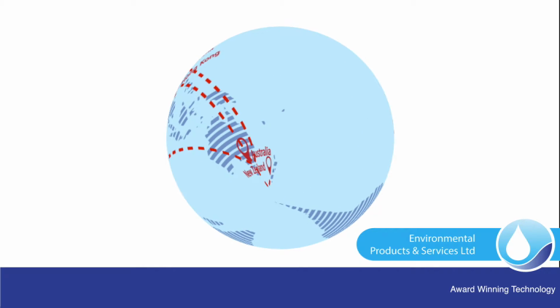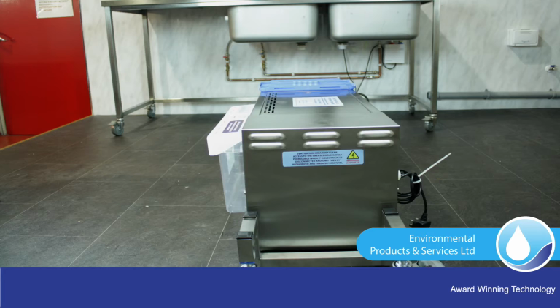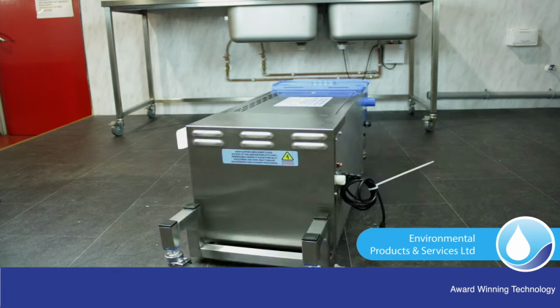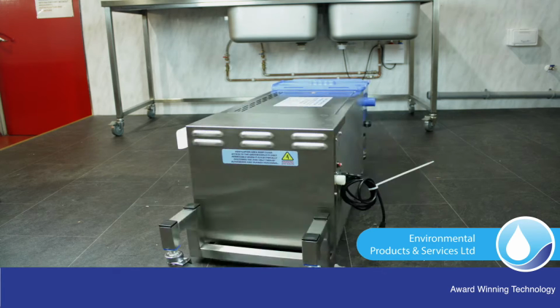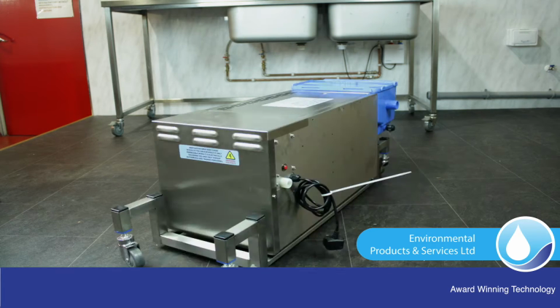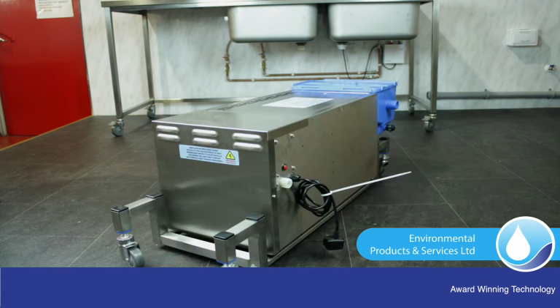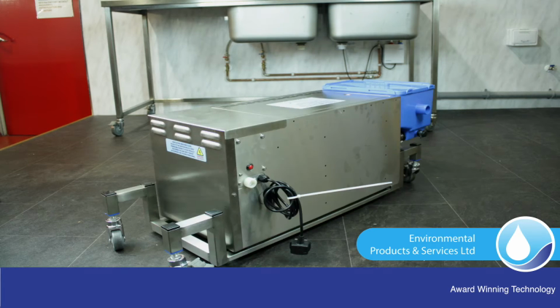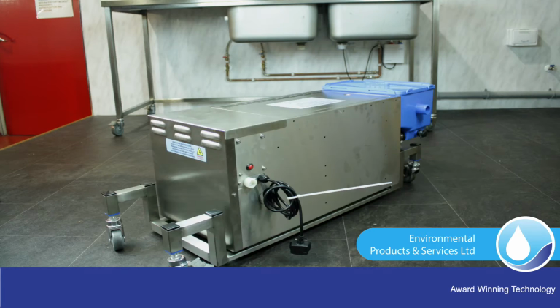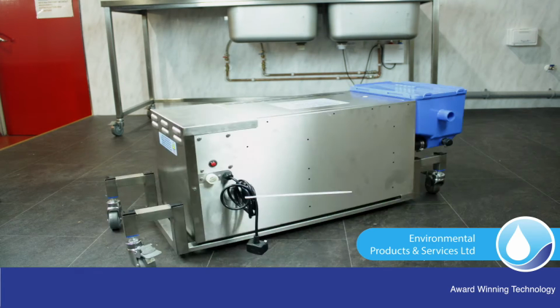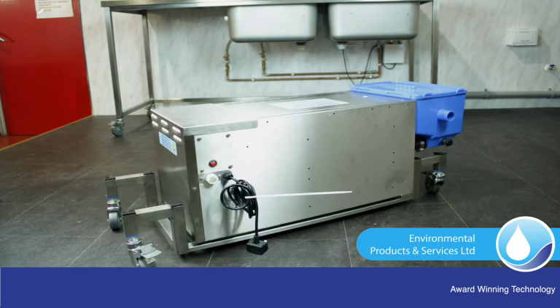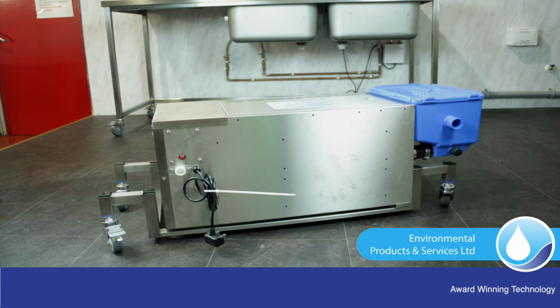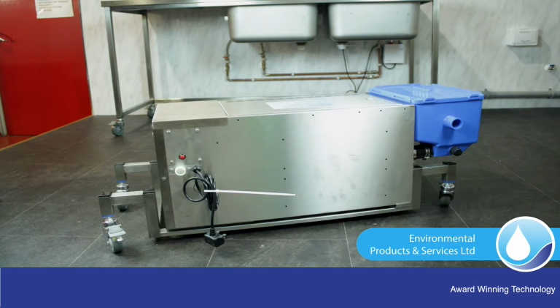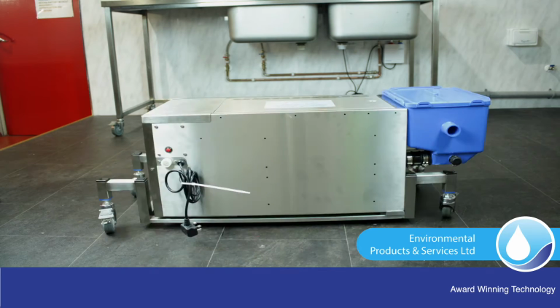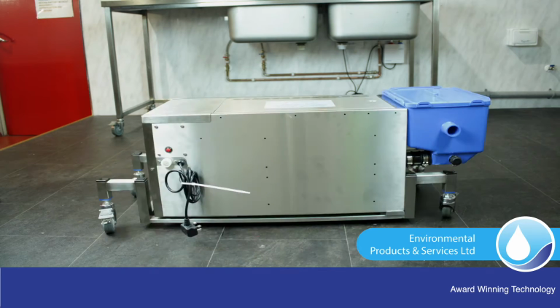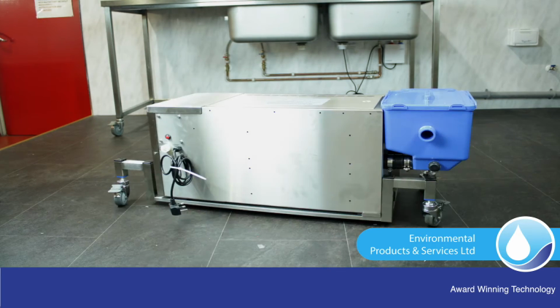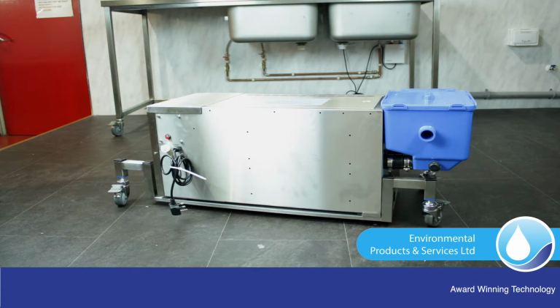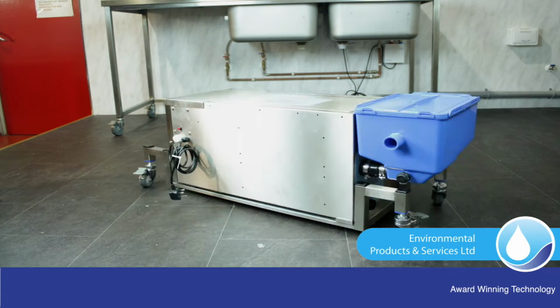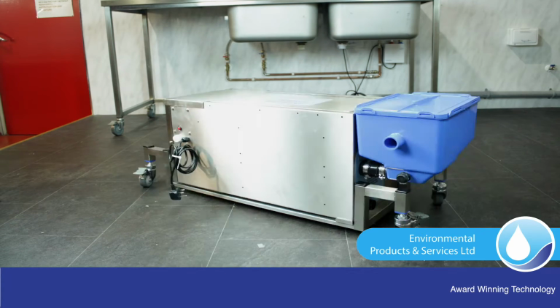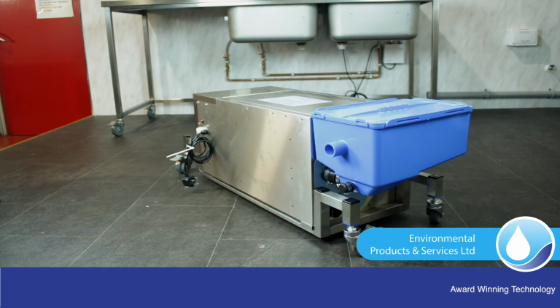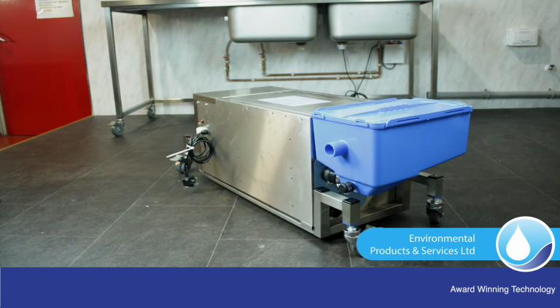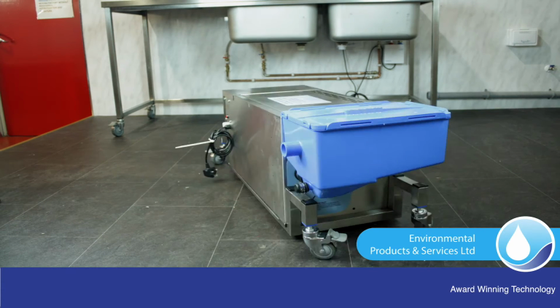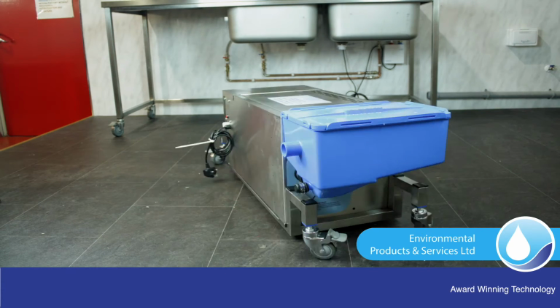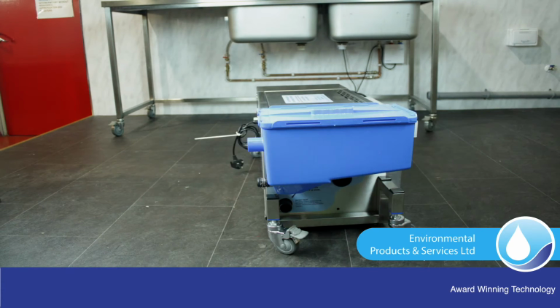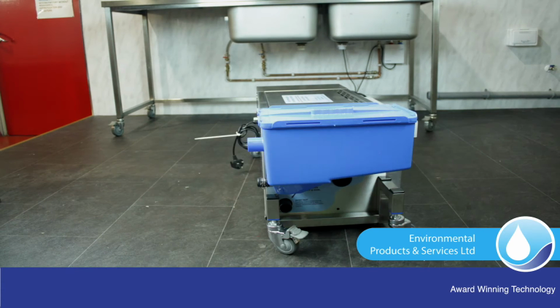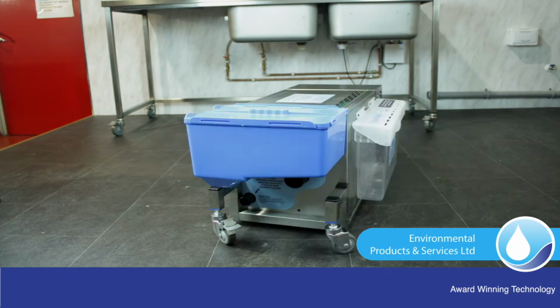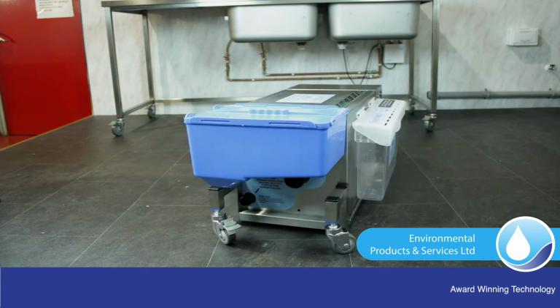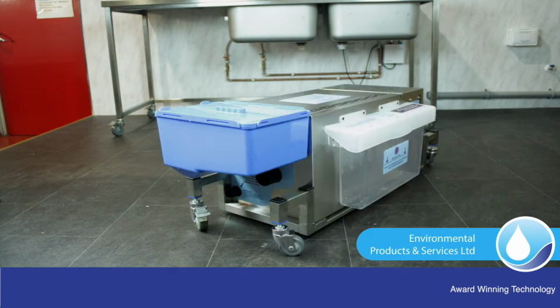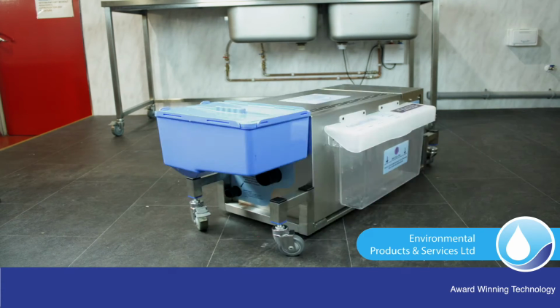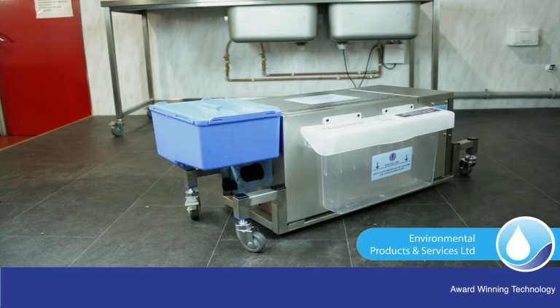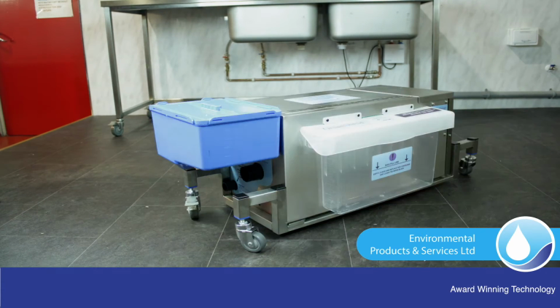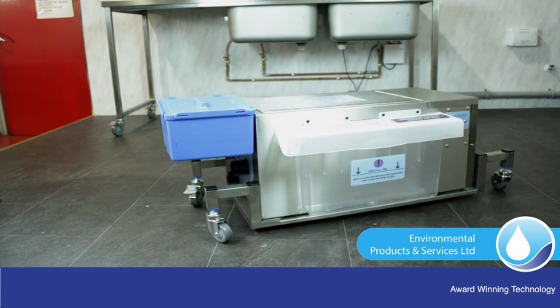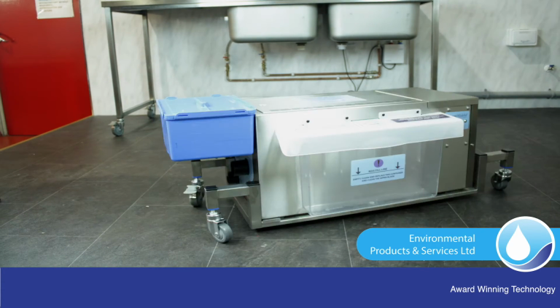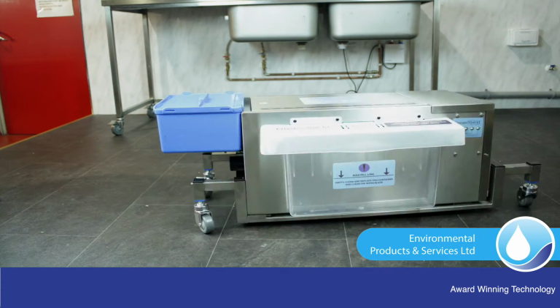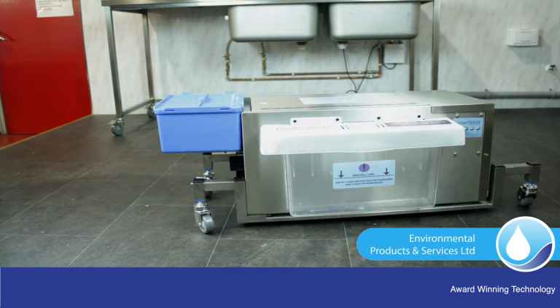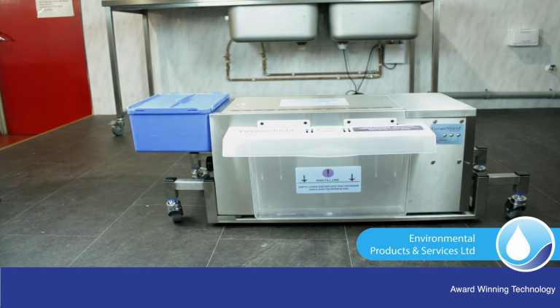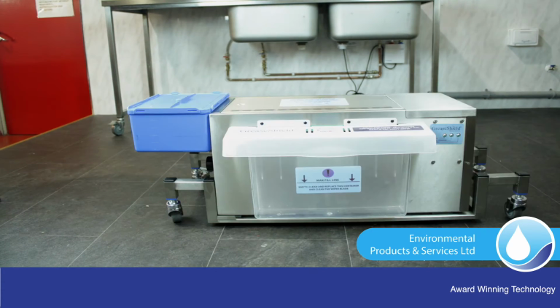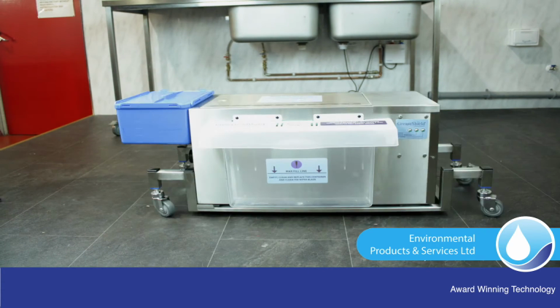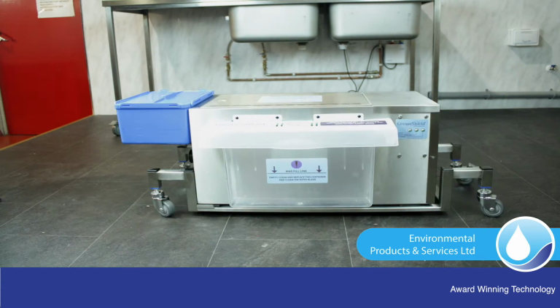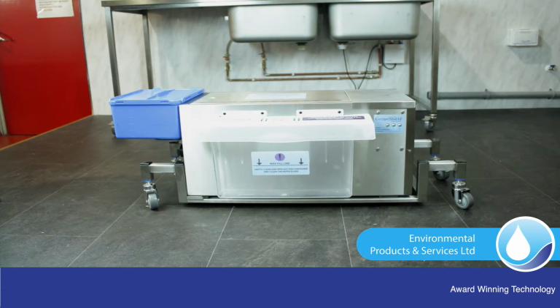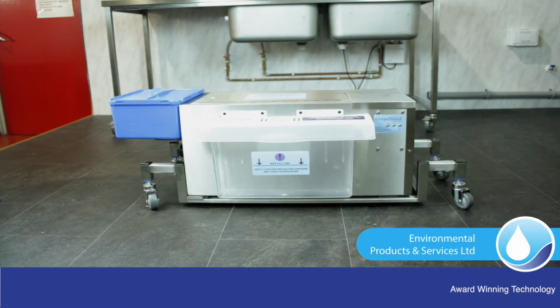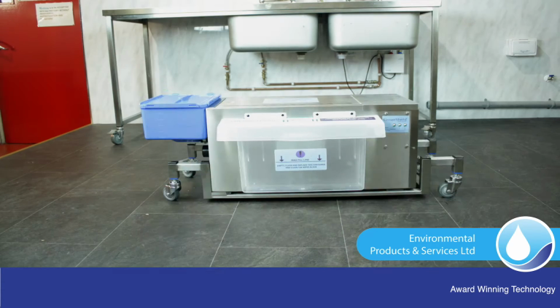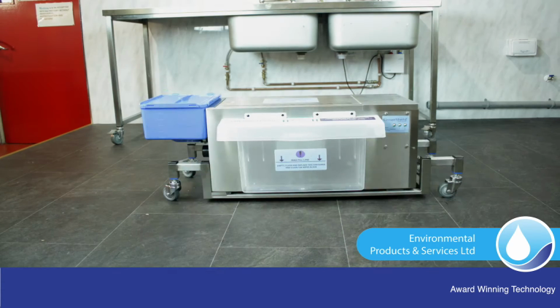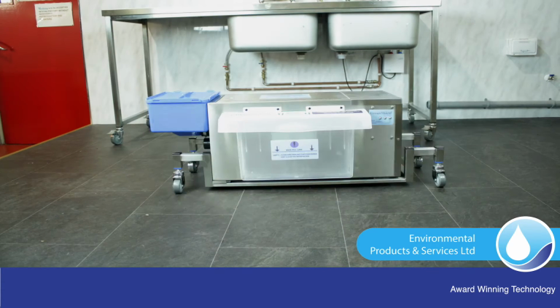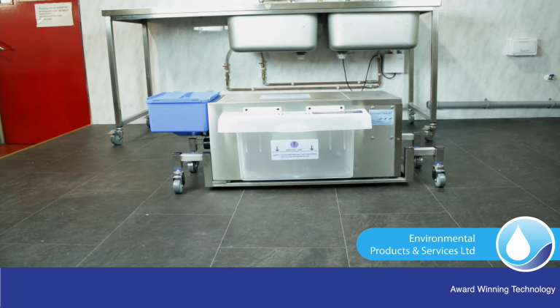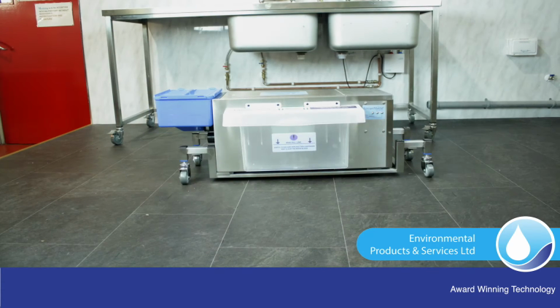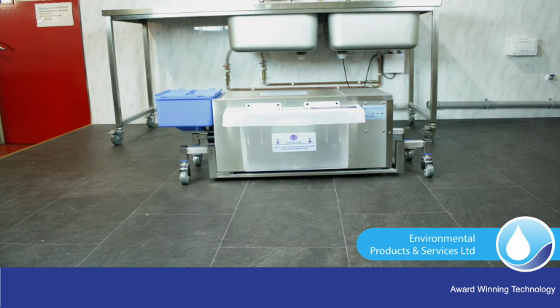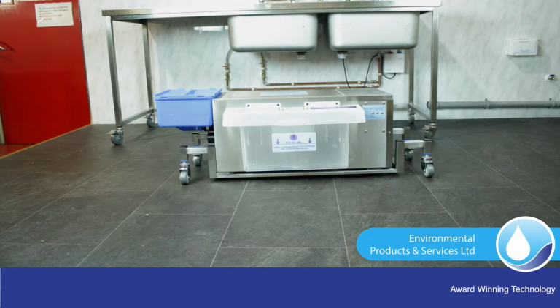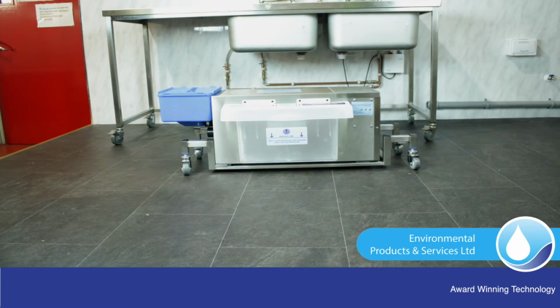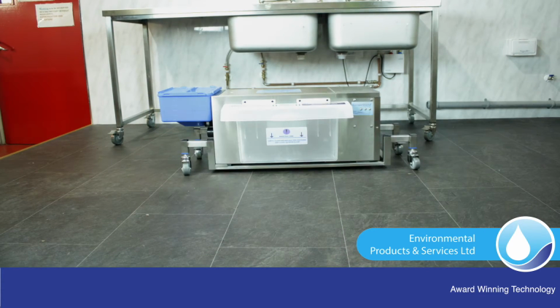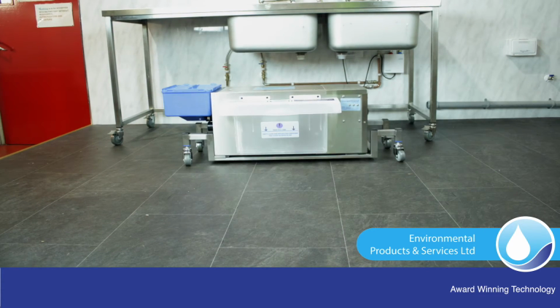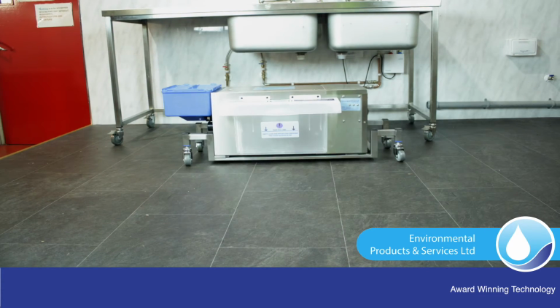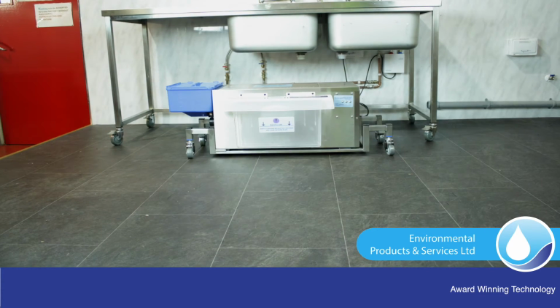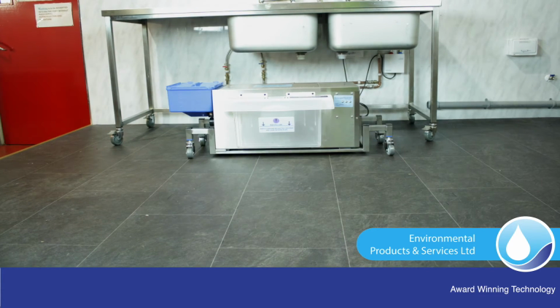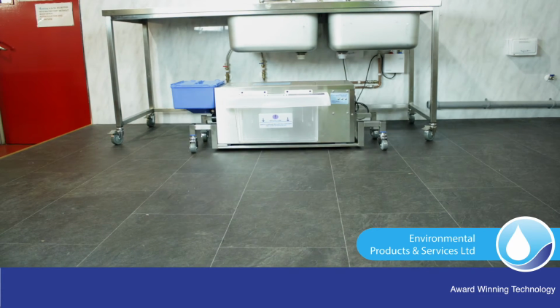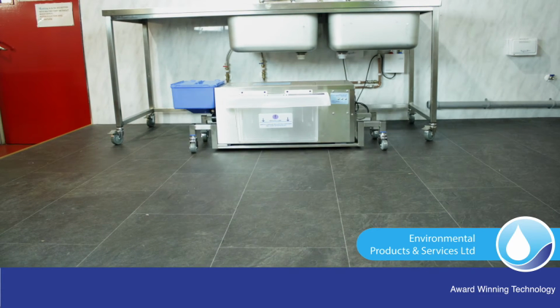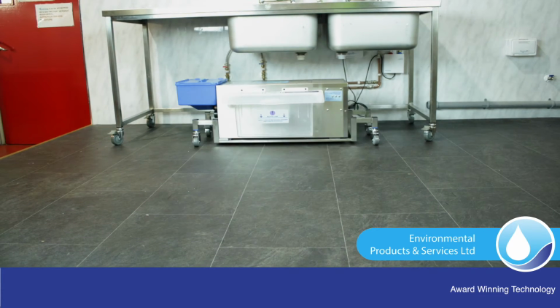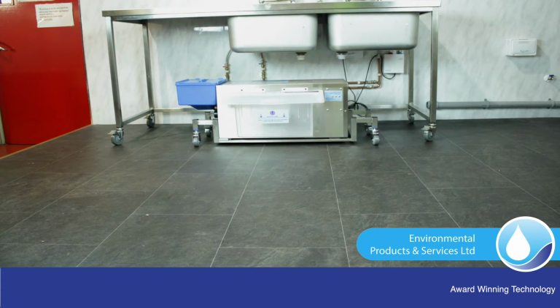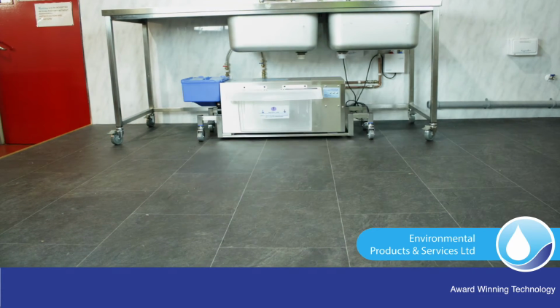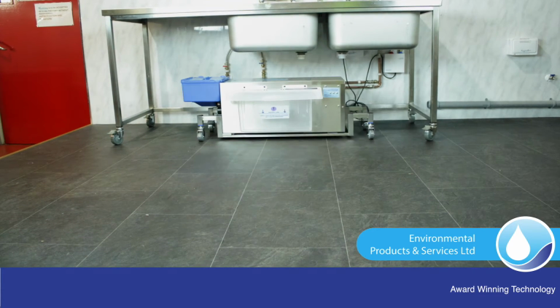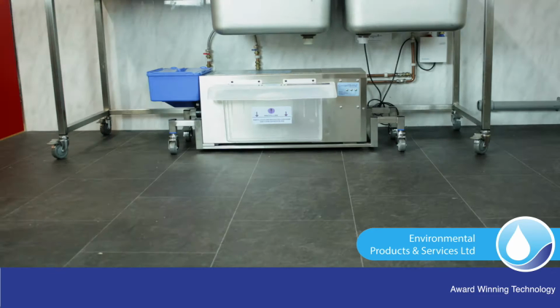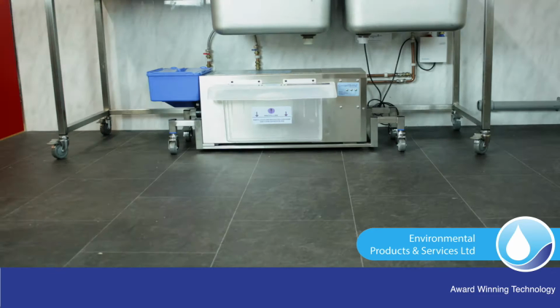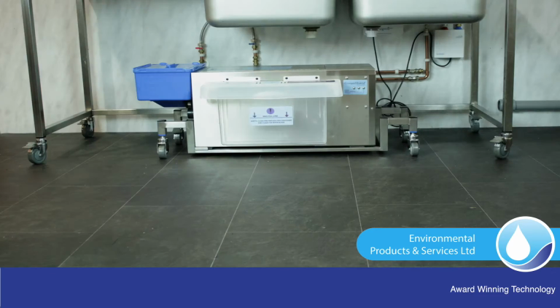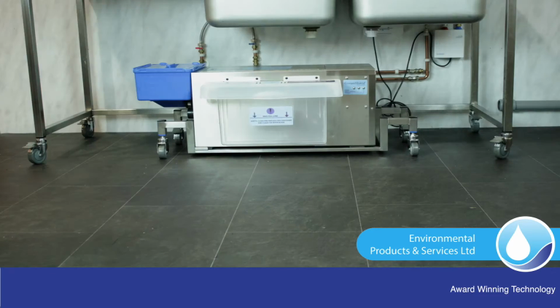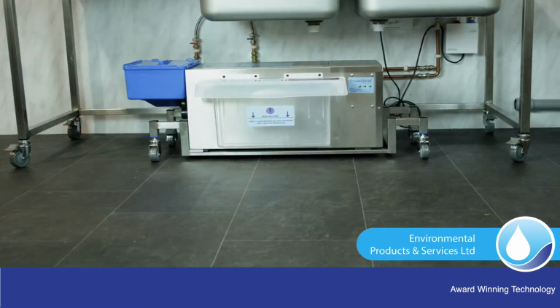What does GreaseShield do differently to other grease traps? What makes GreaseShield the best grease trap in the world?